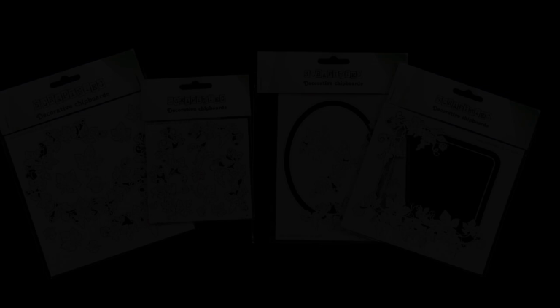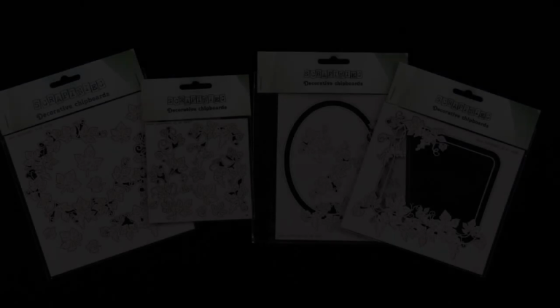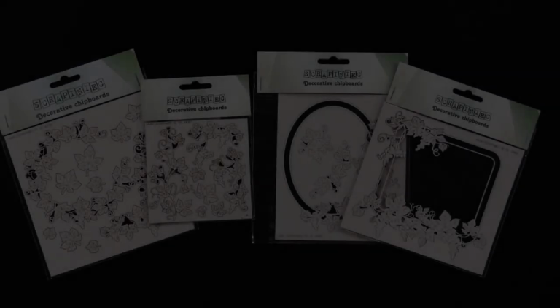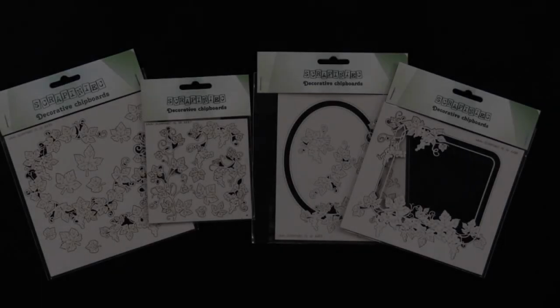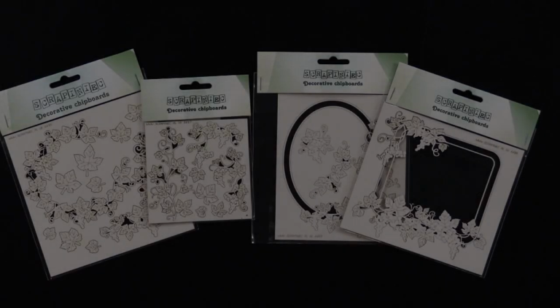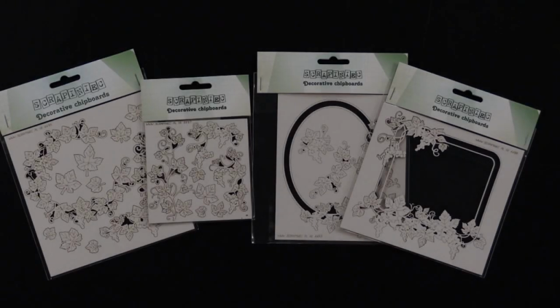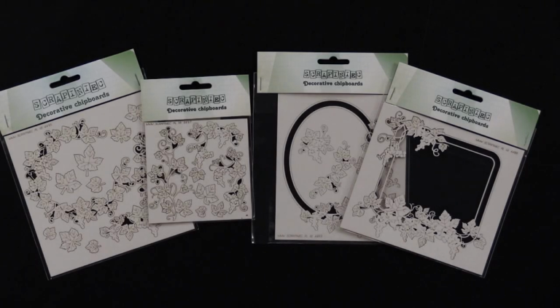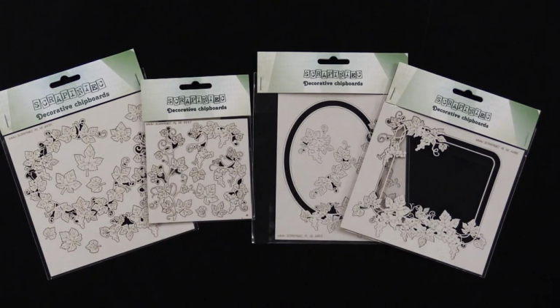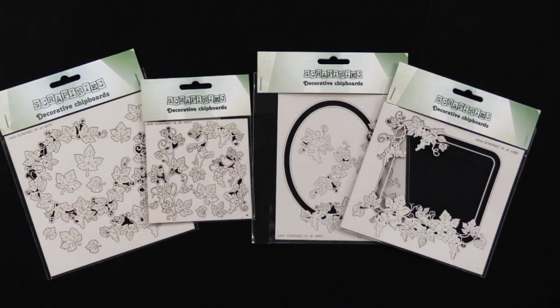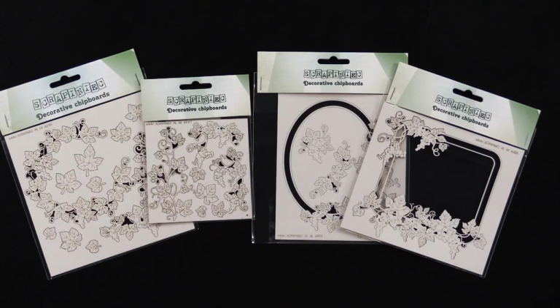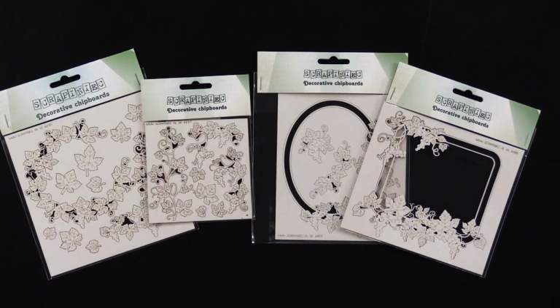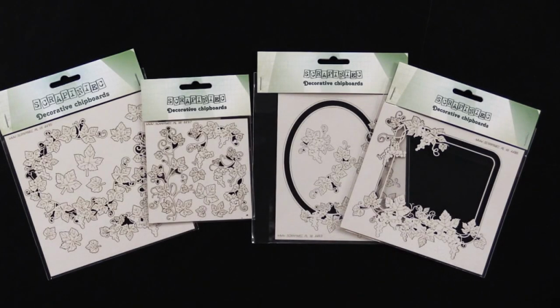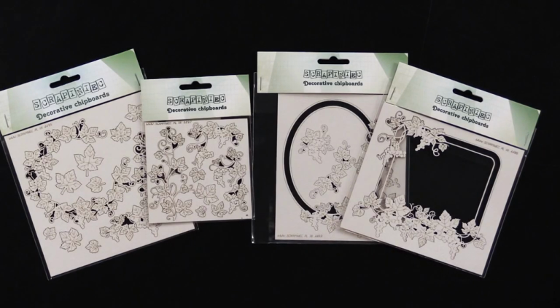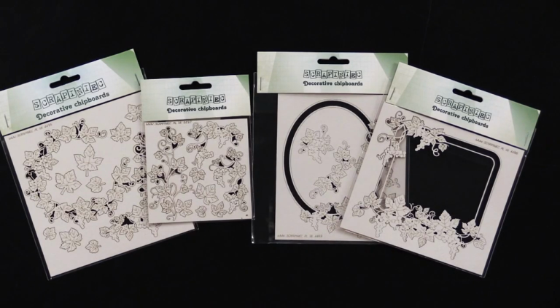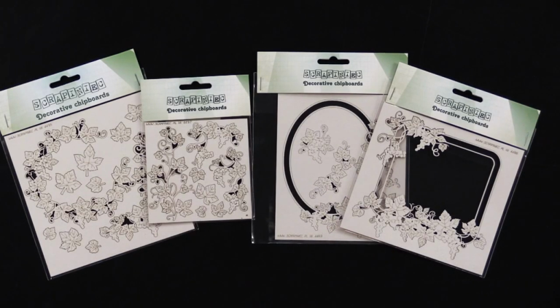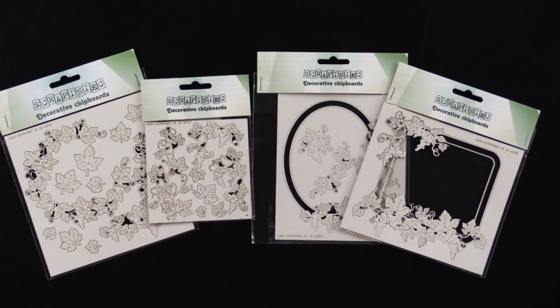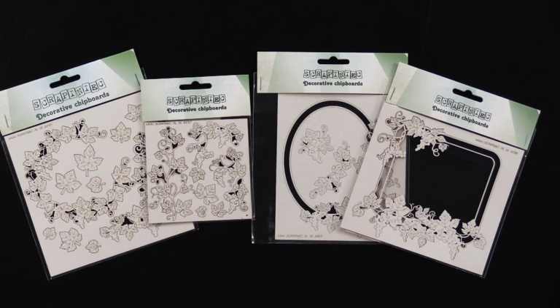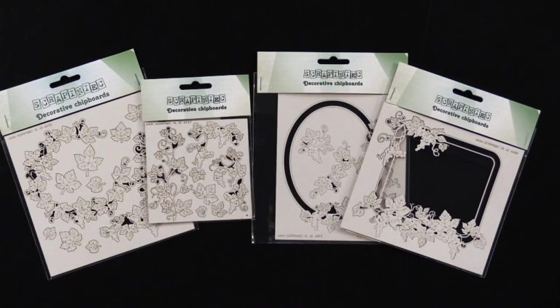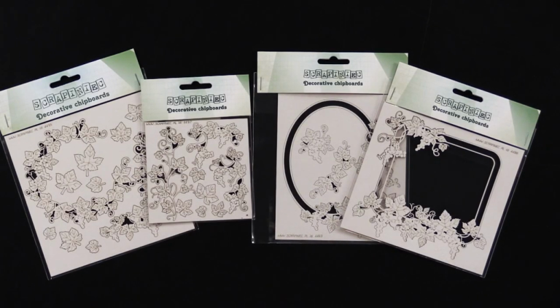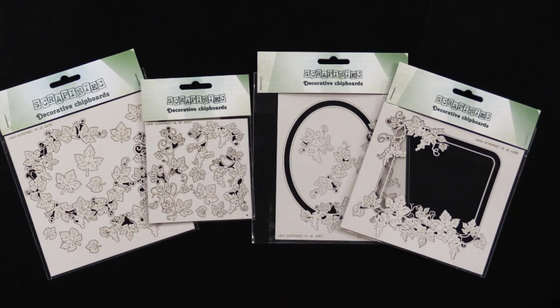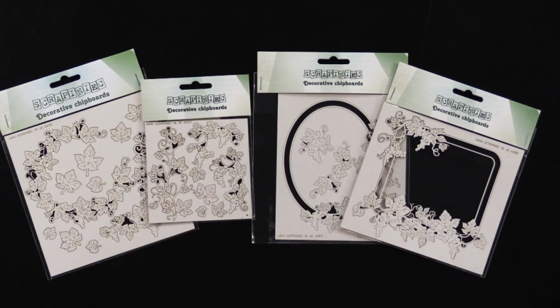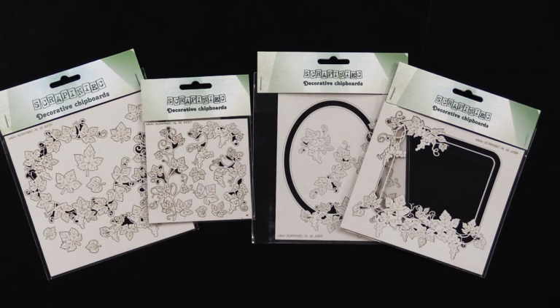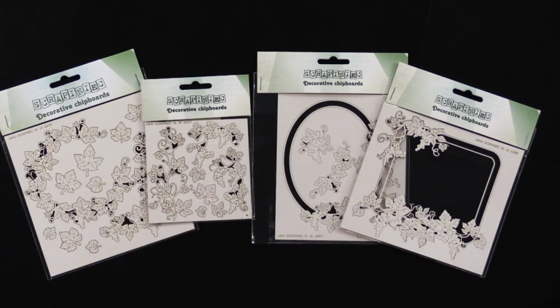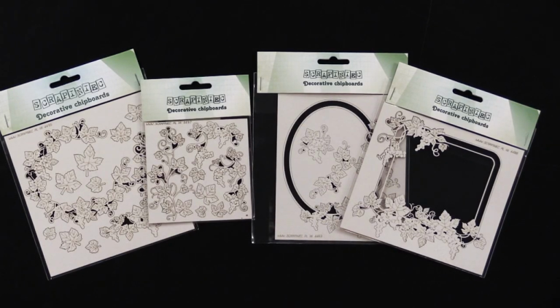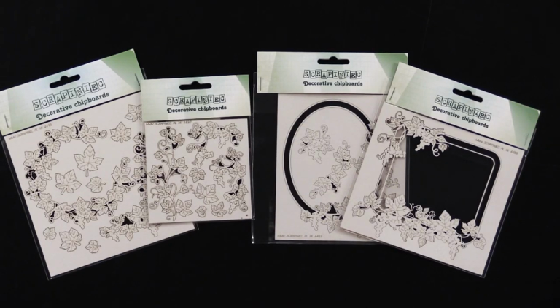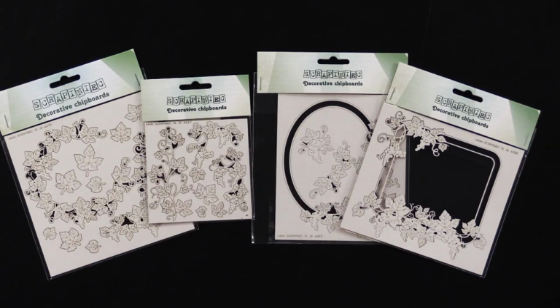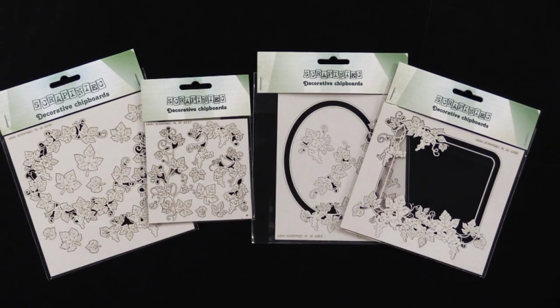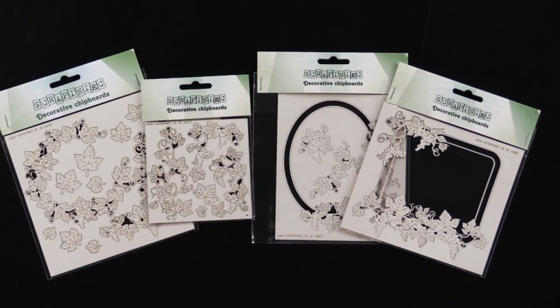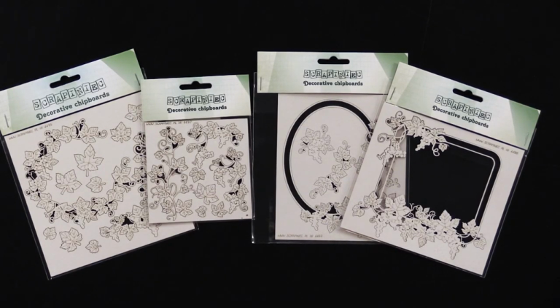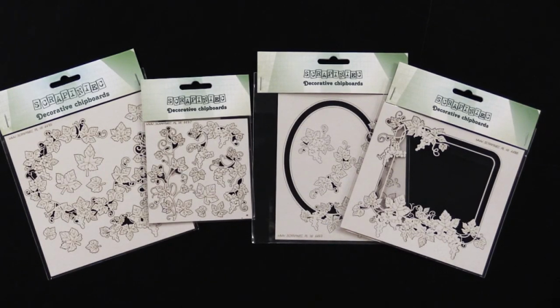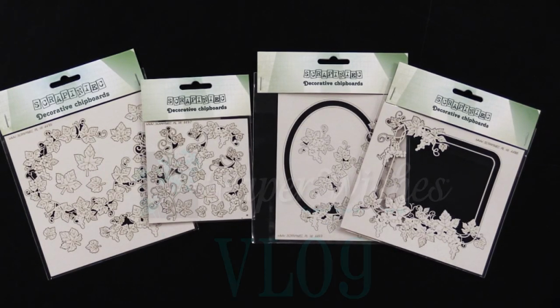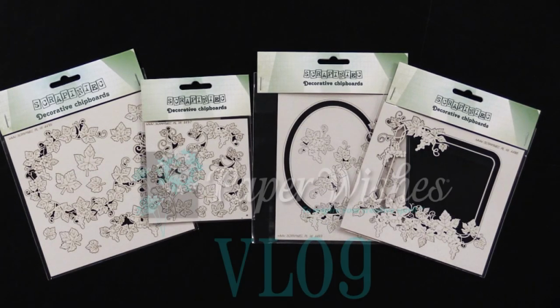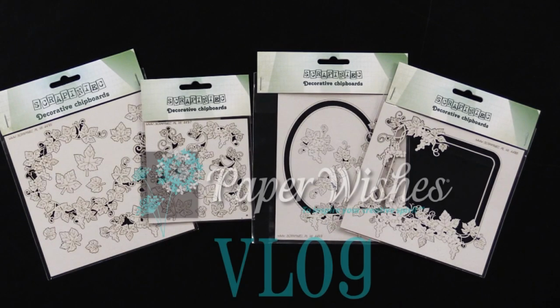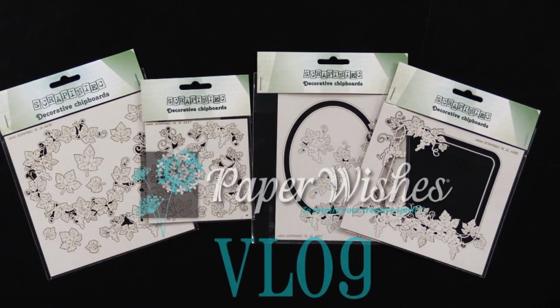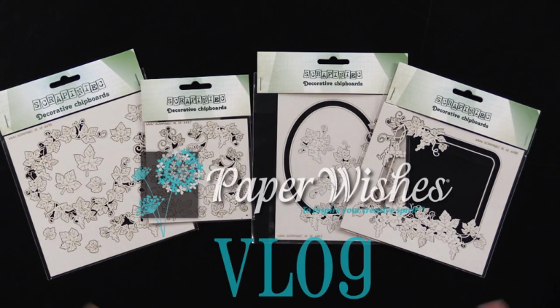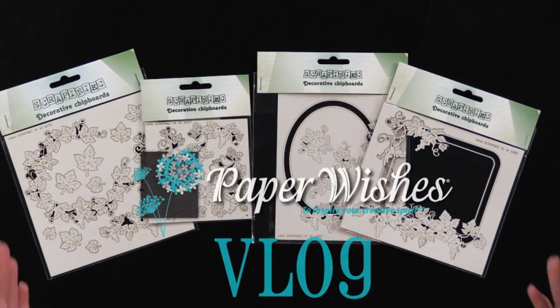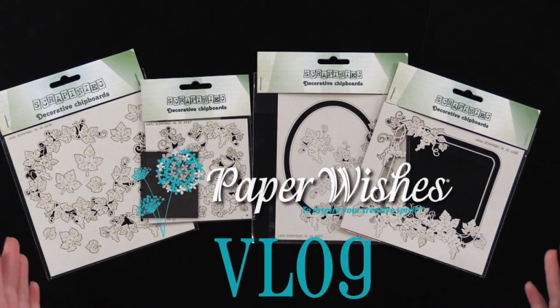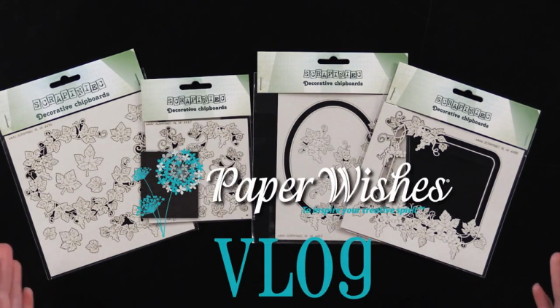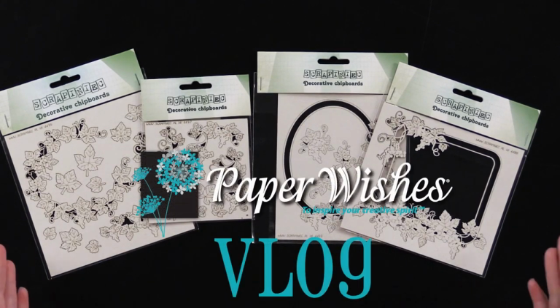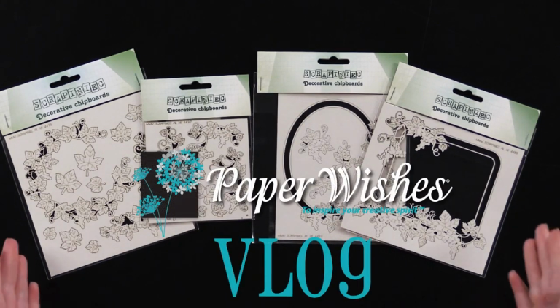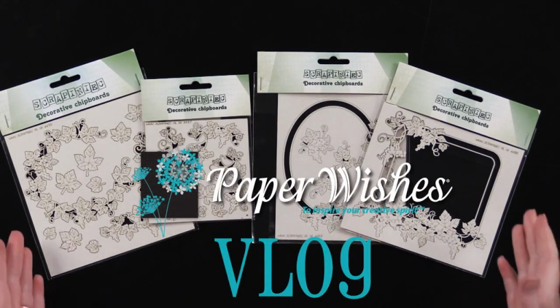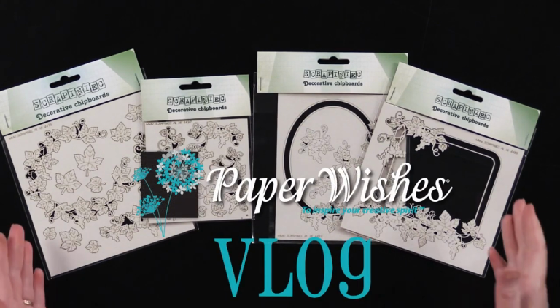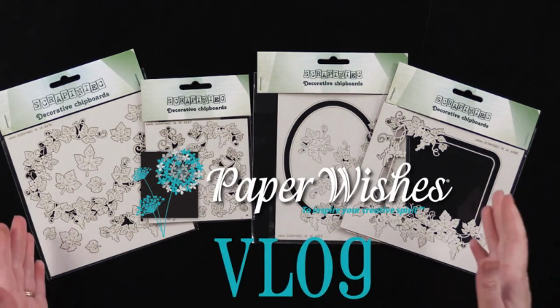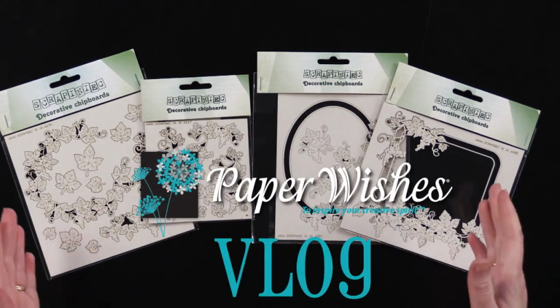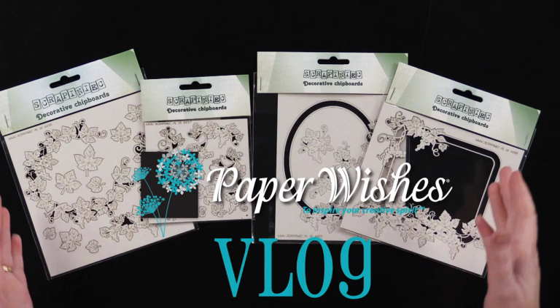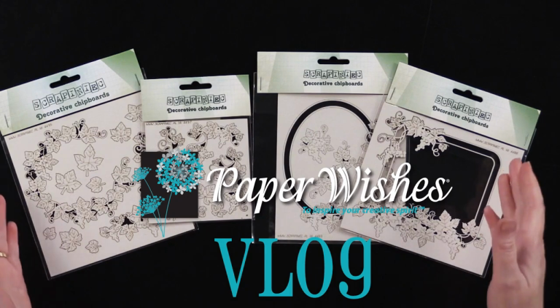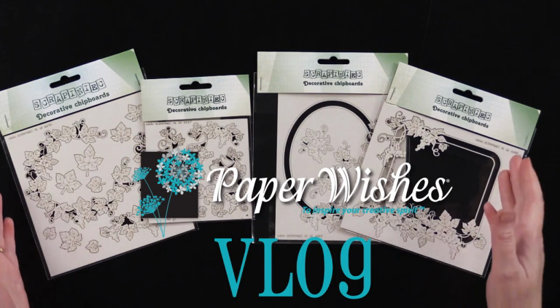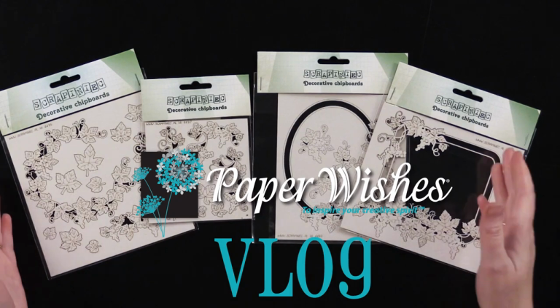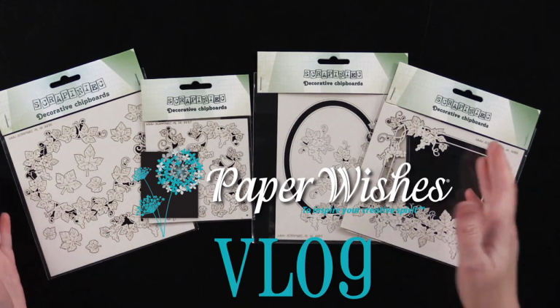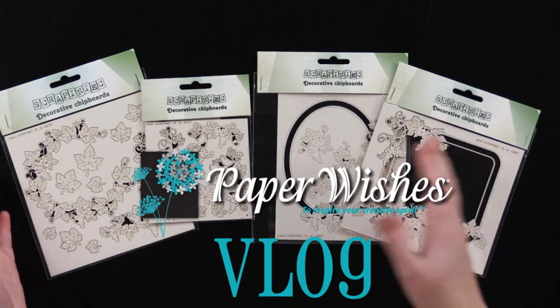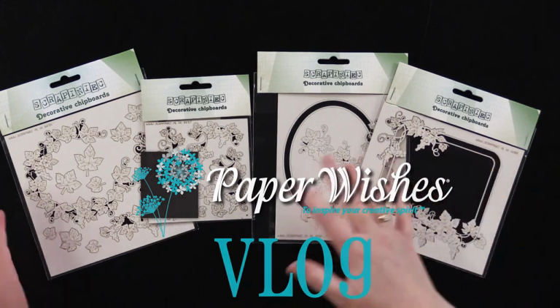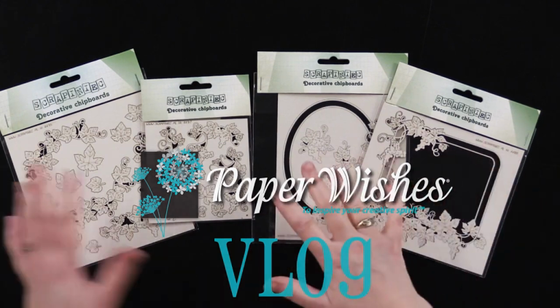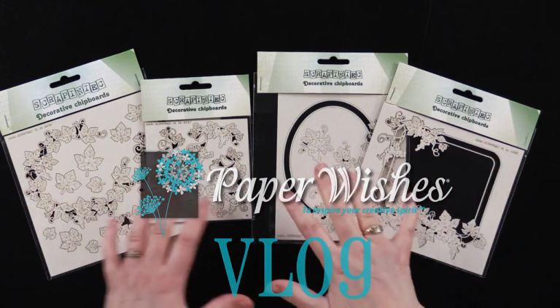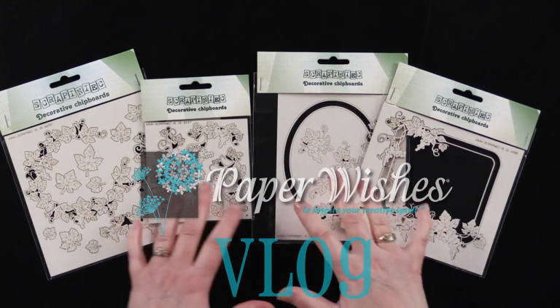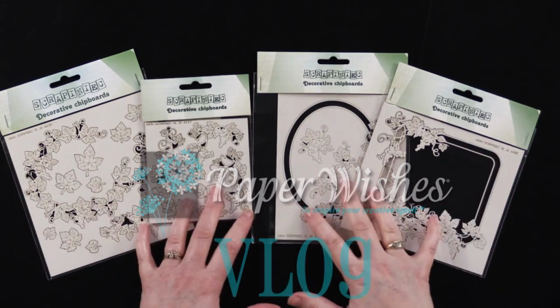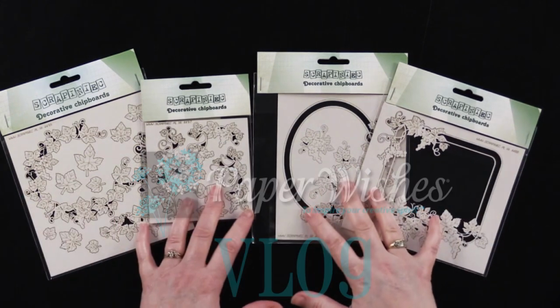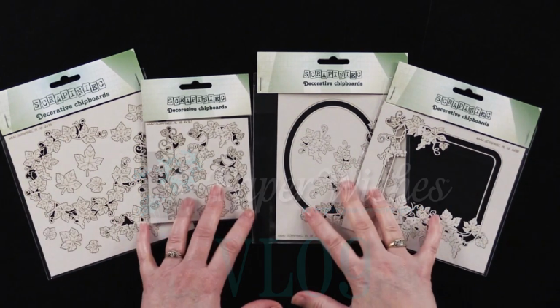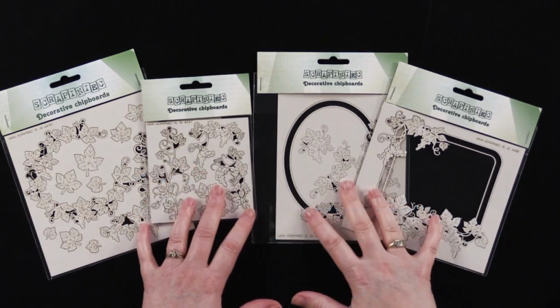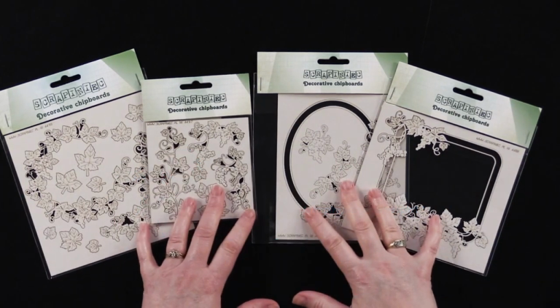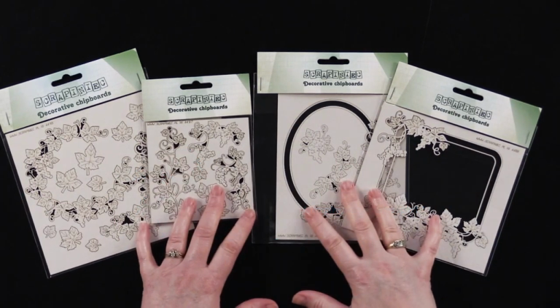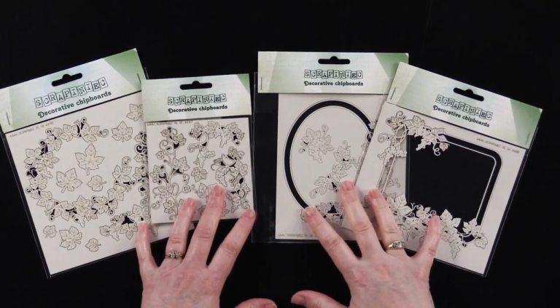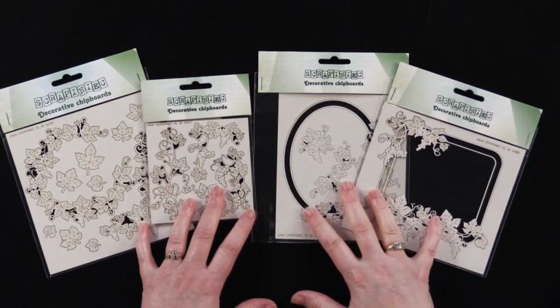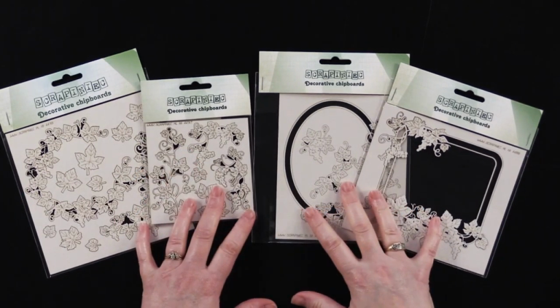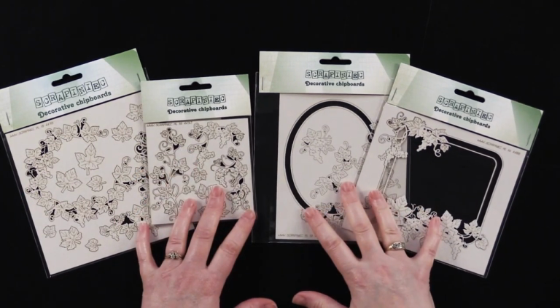Hi everybody, welcome to Paper Wishes Vlog. I'm Linnea Gehrig and today I'm bringing you from our friends at Scrappinique more new chipboard.